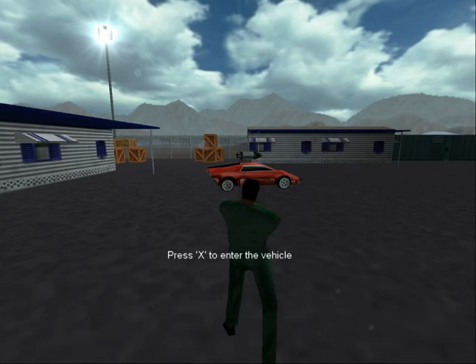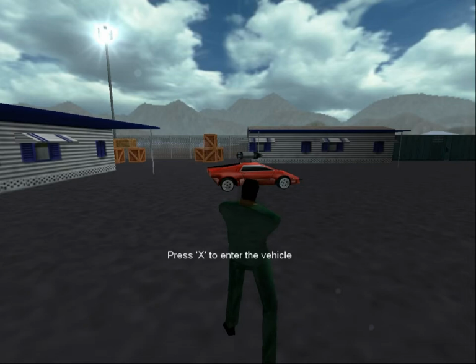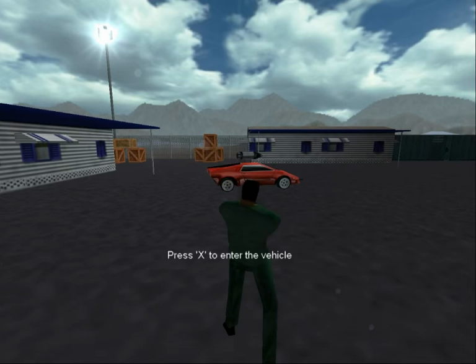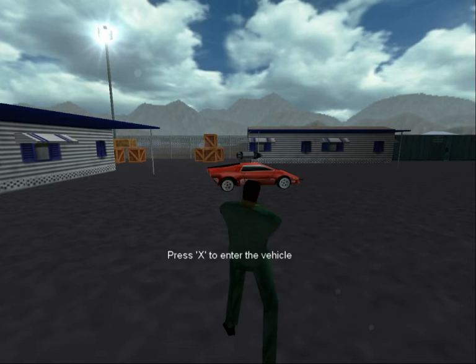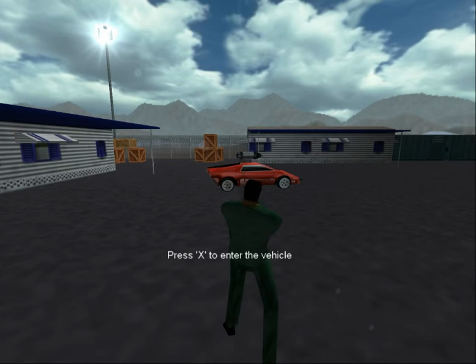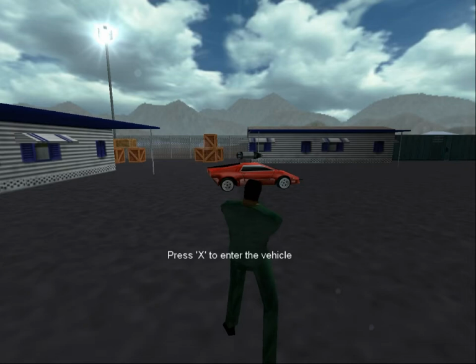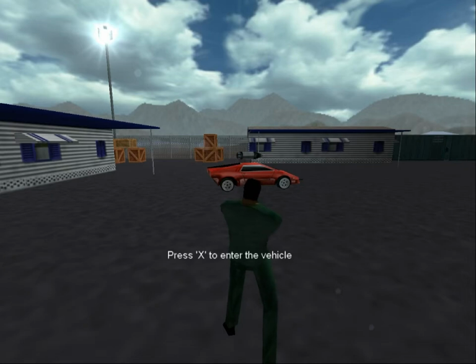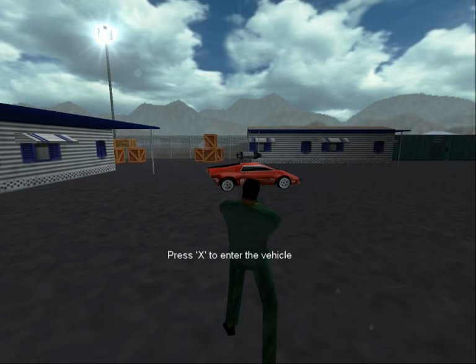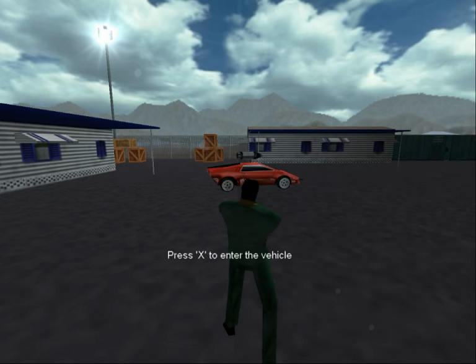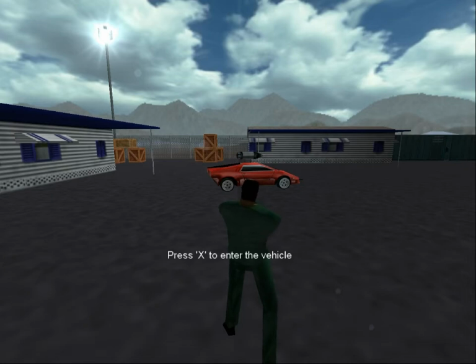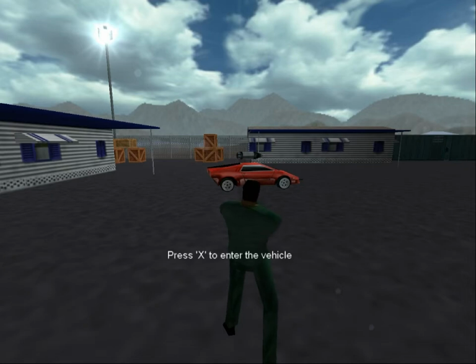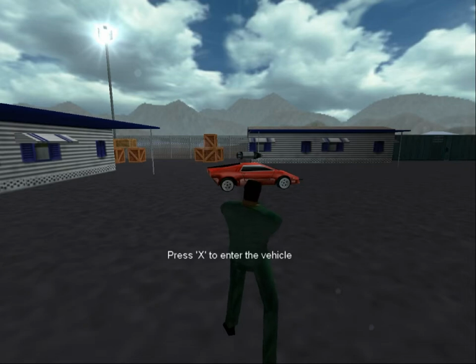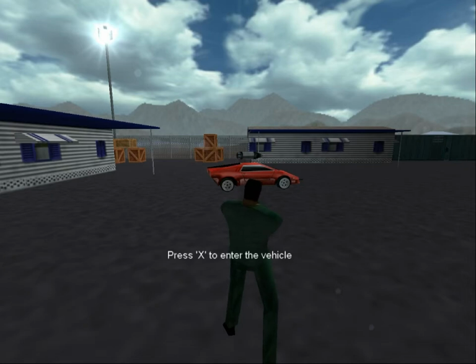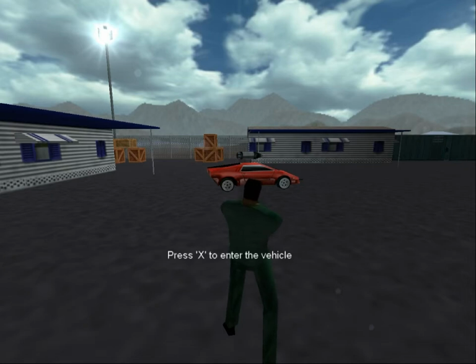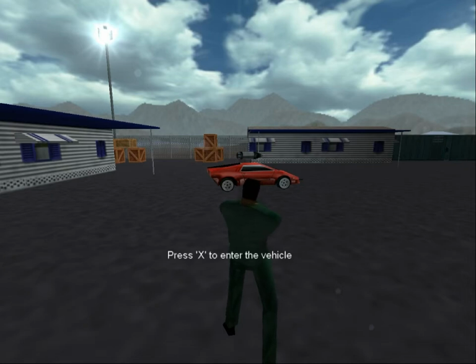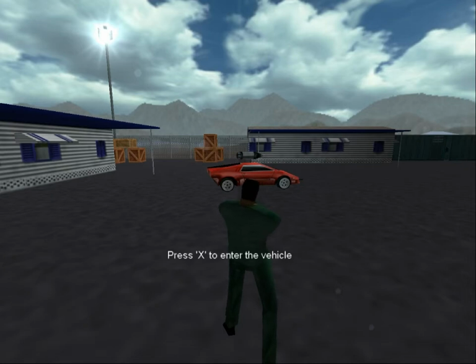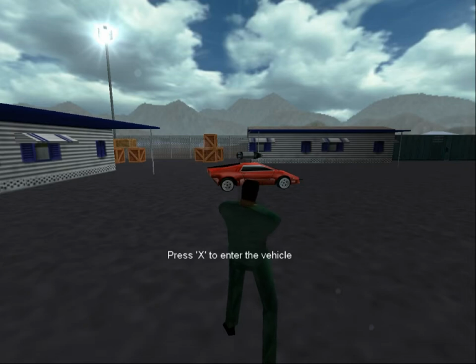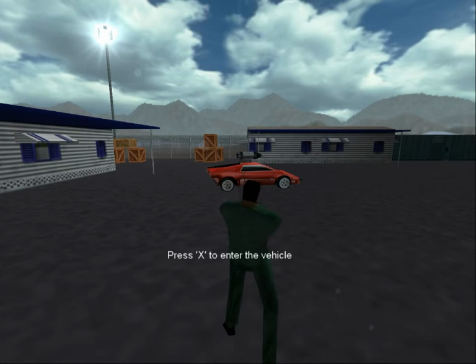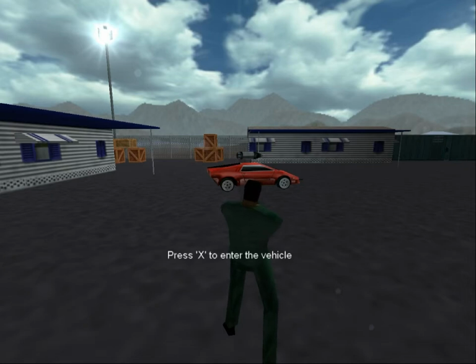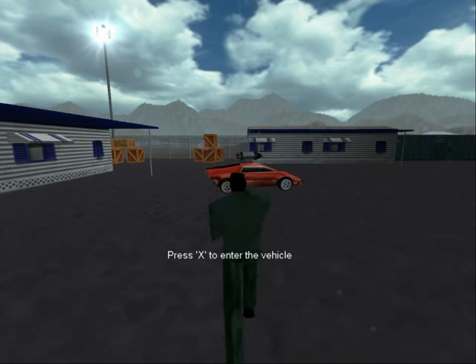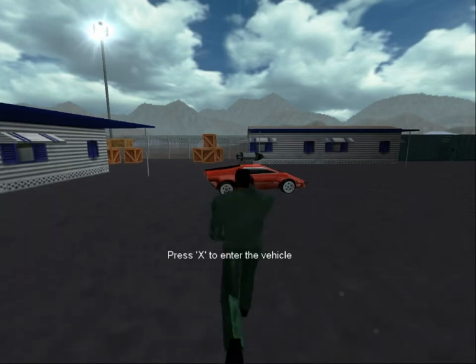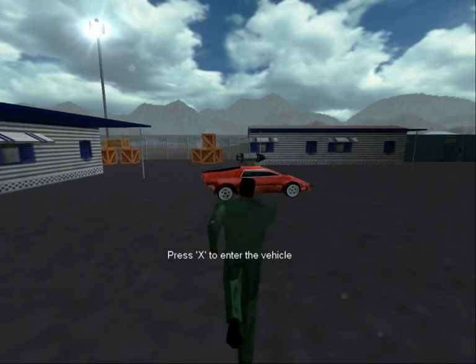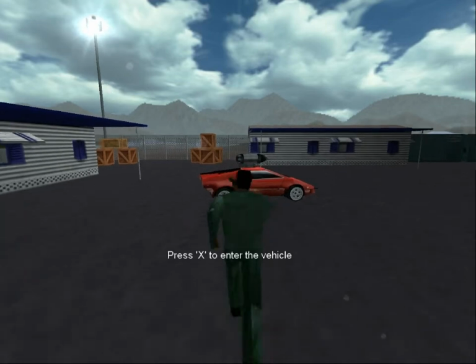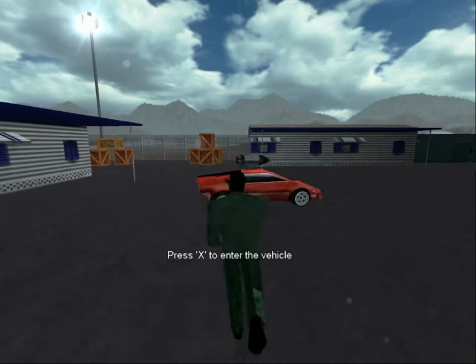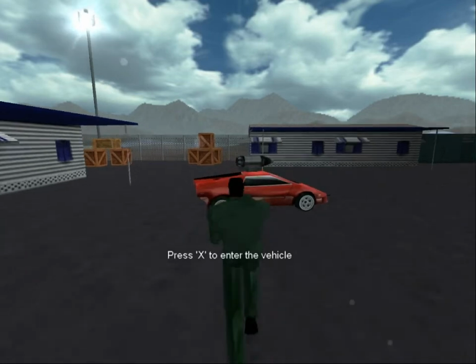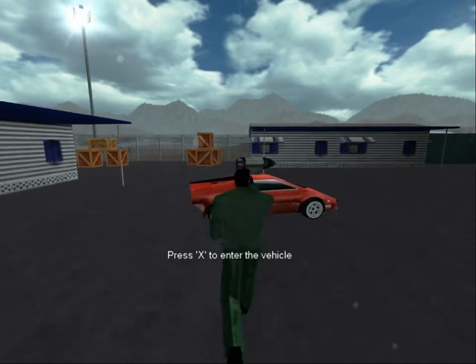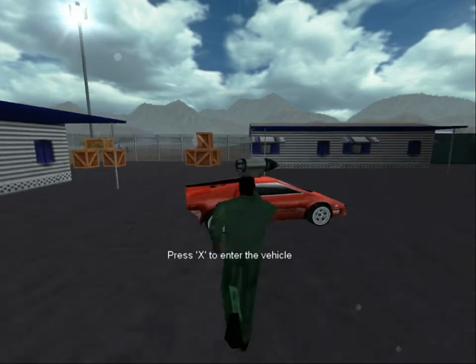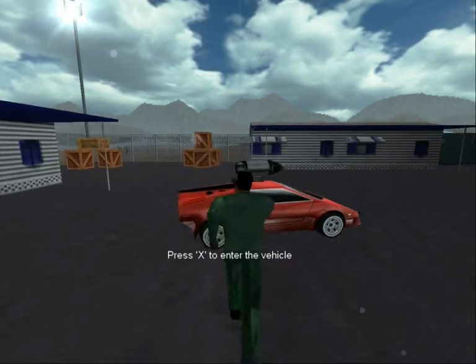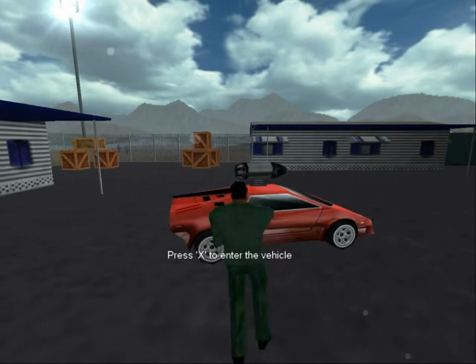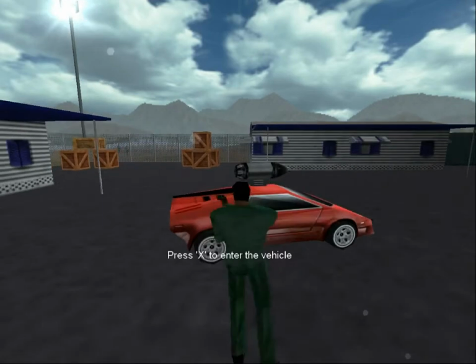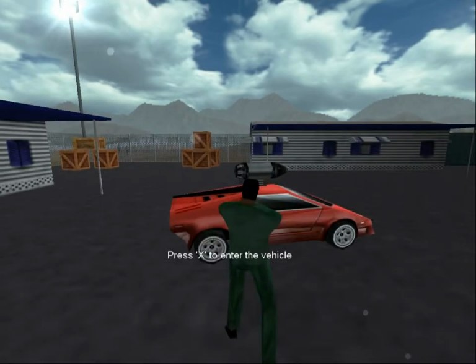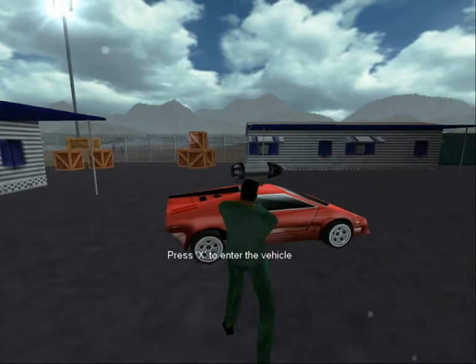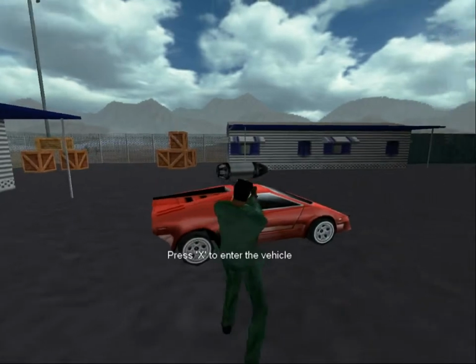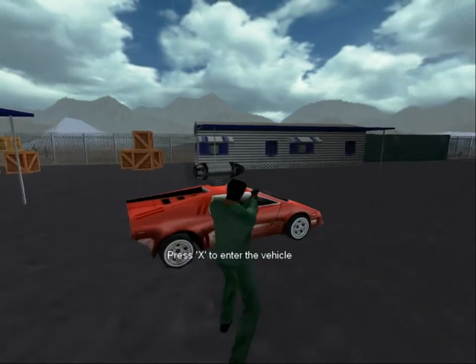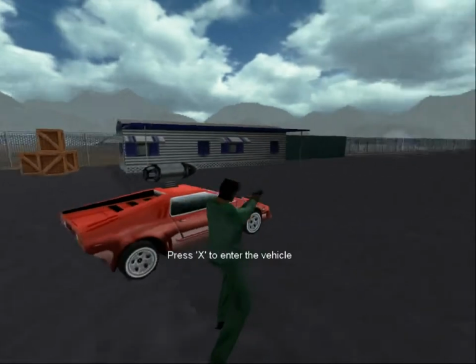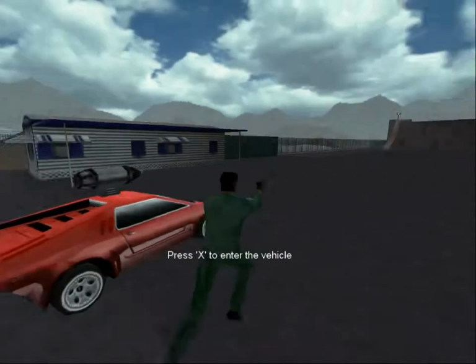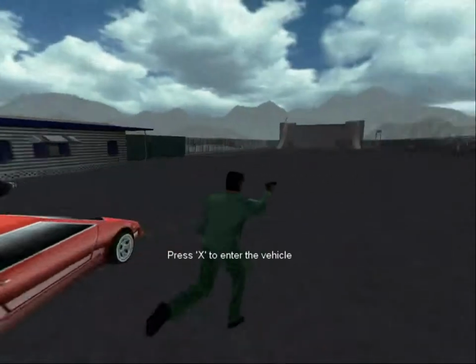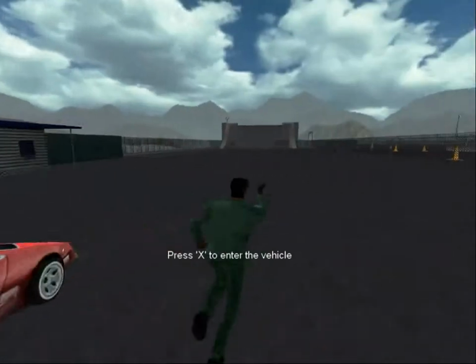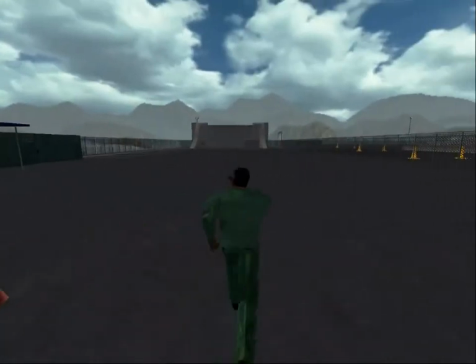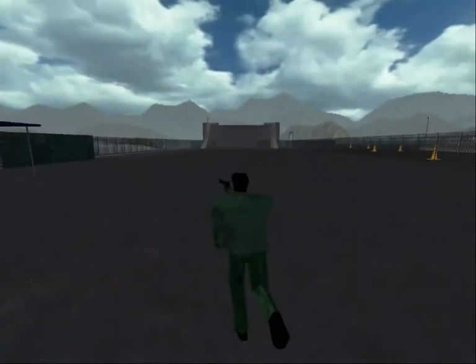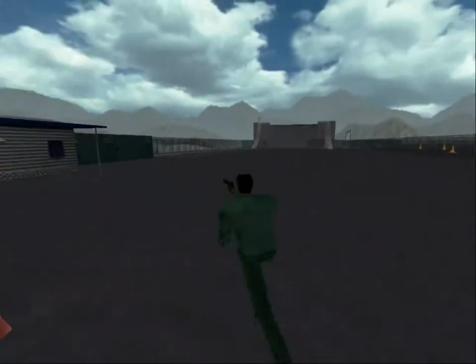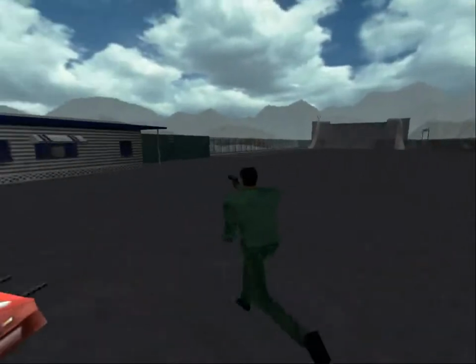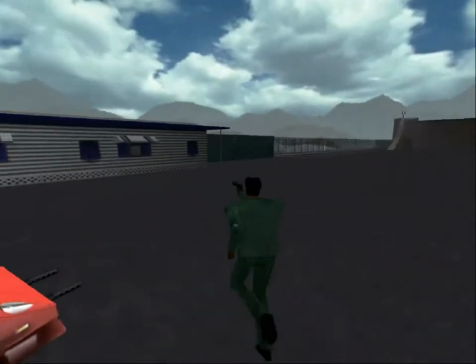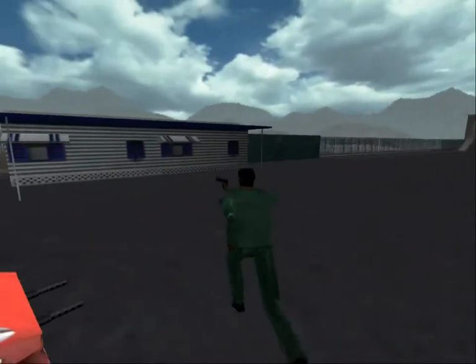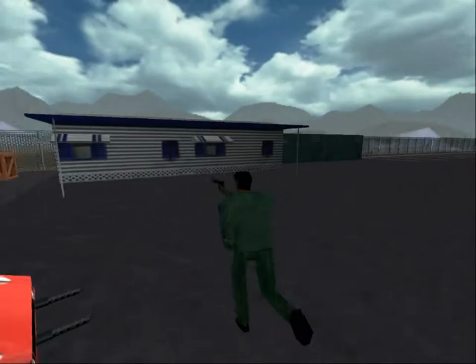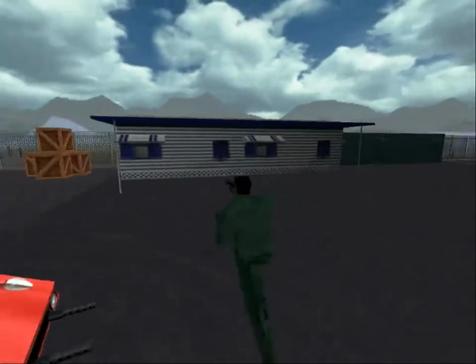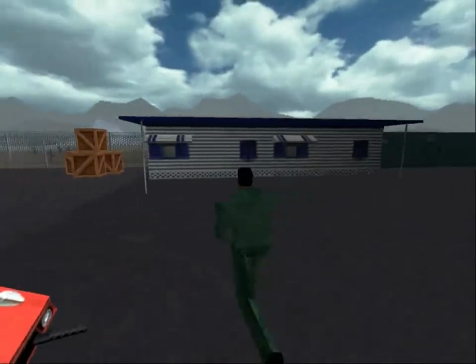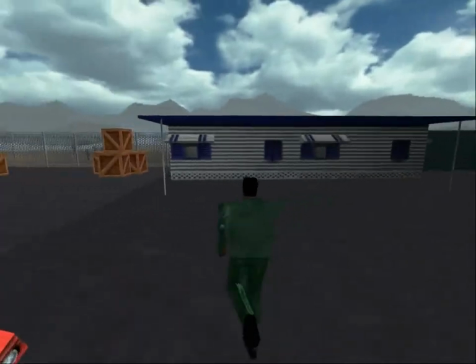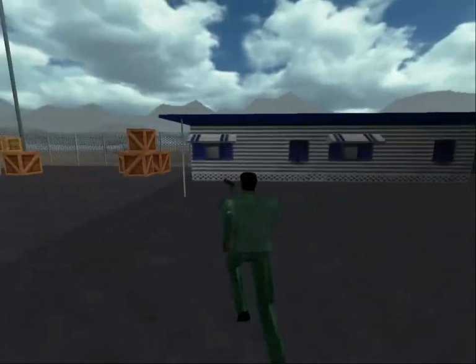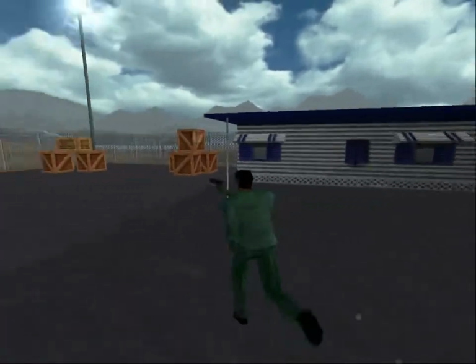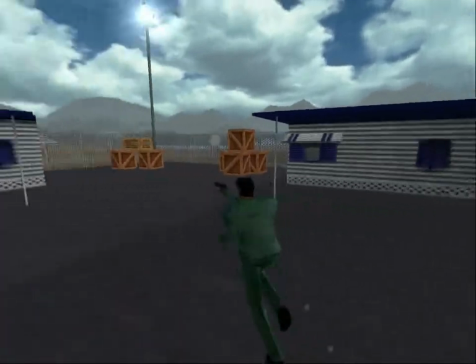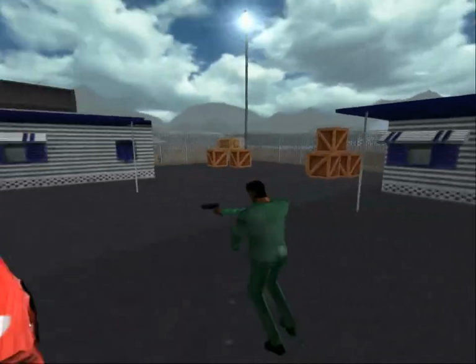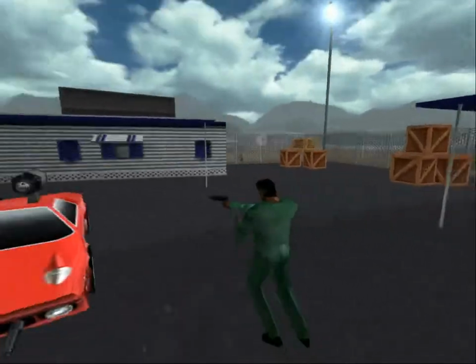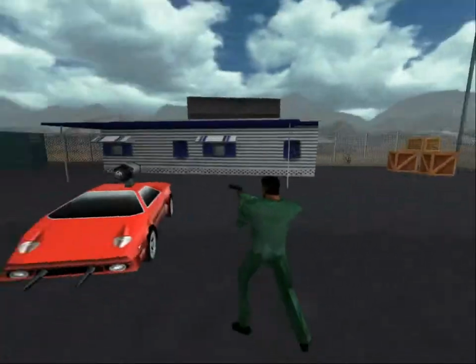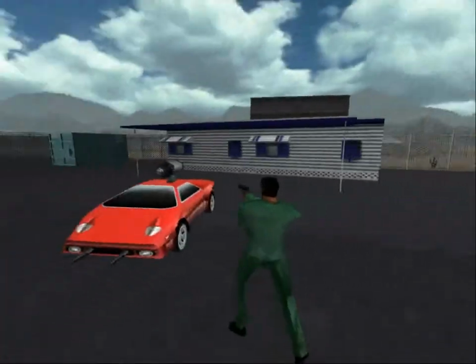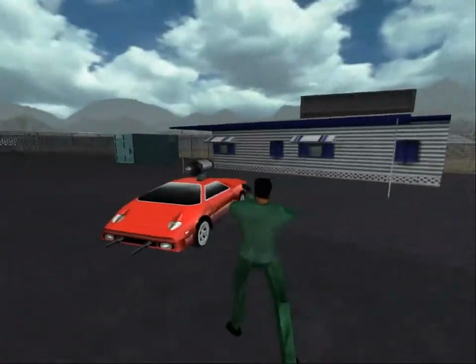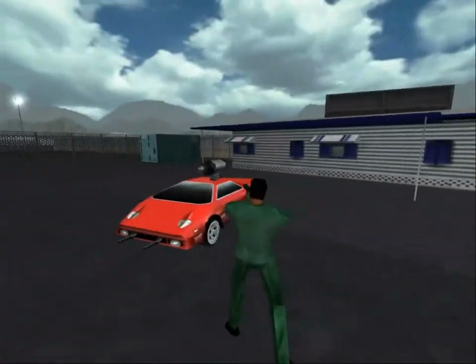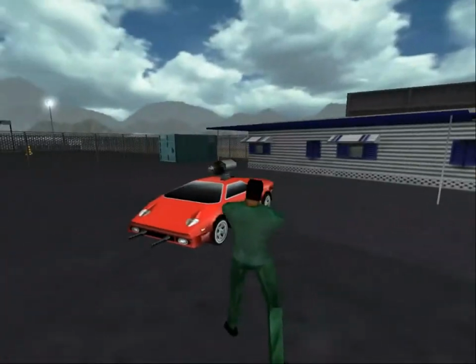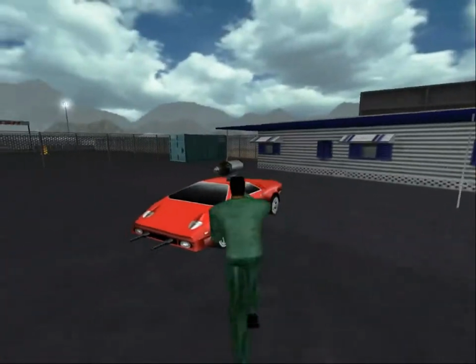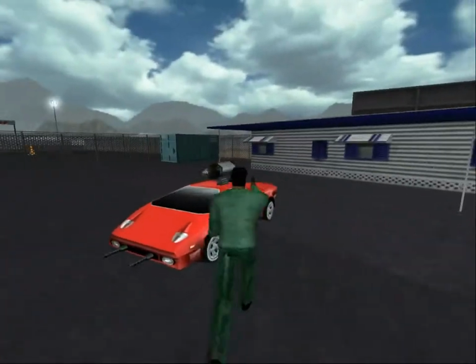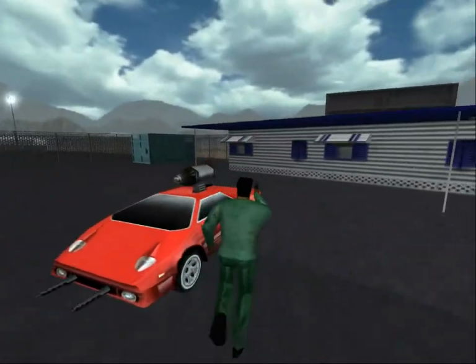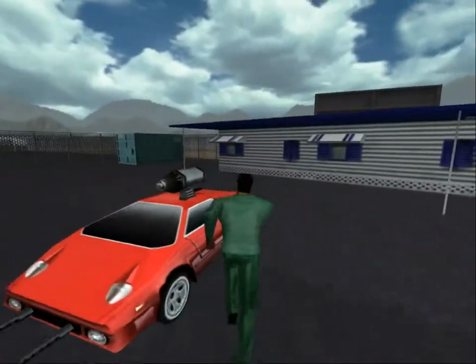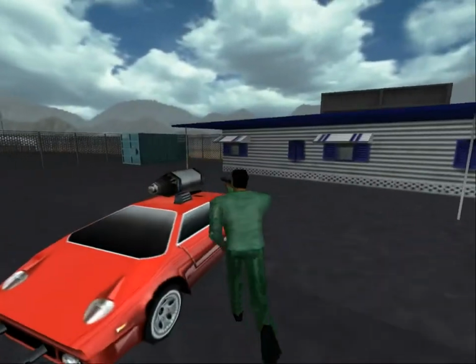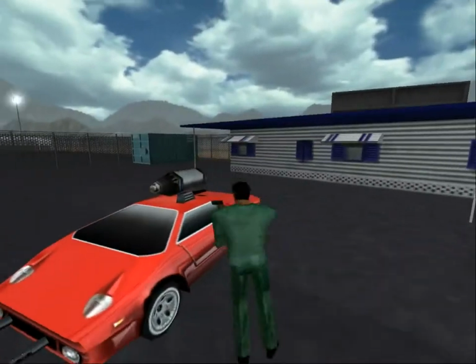Before combat can commence, the driver must first enter the vehicle. To do so, simply approach the vehicle and press the X key.